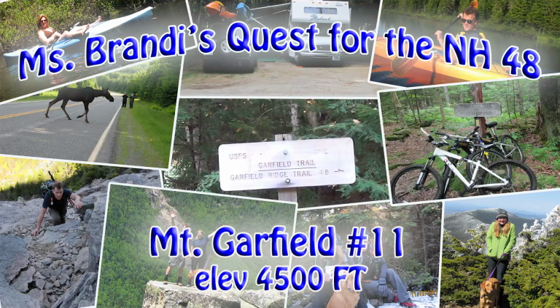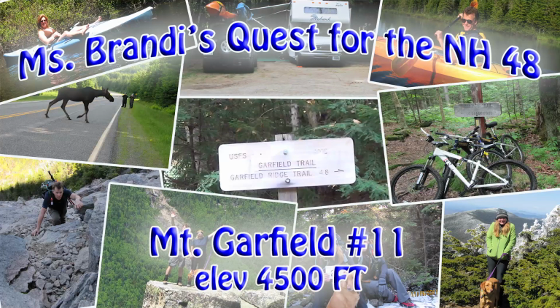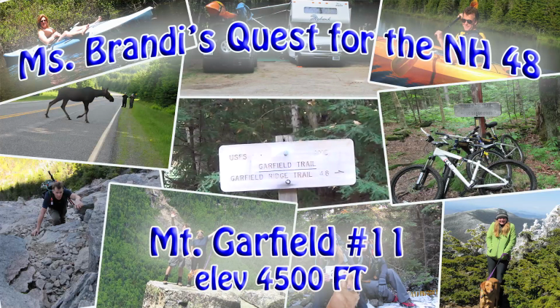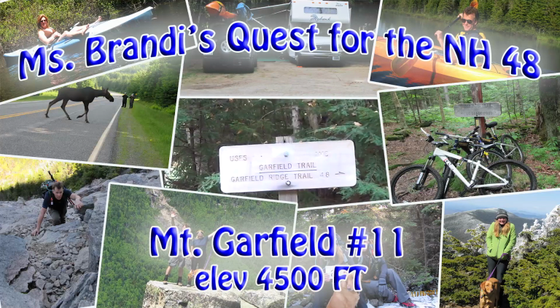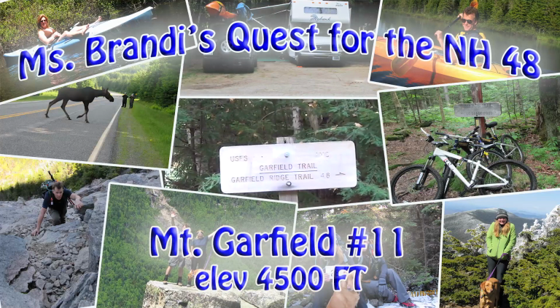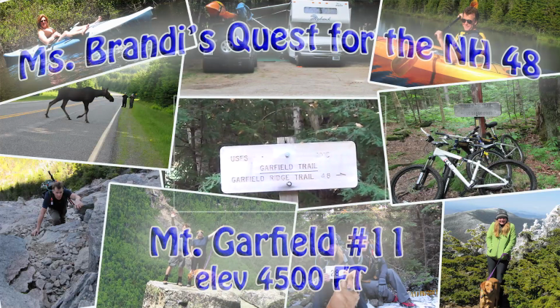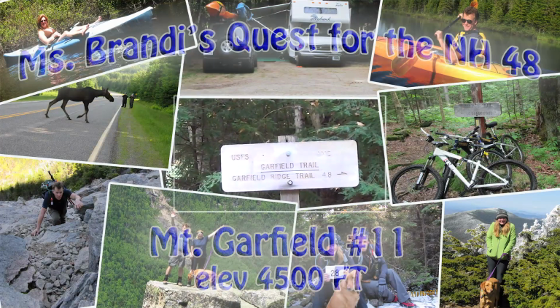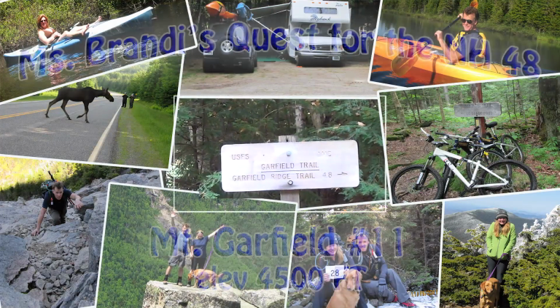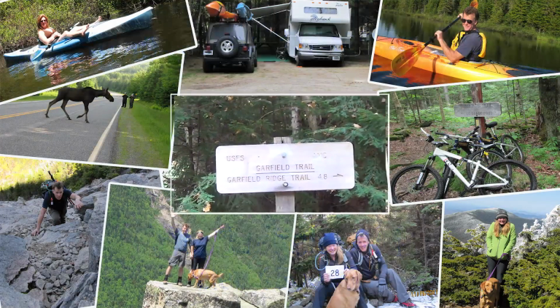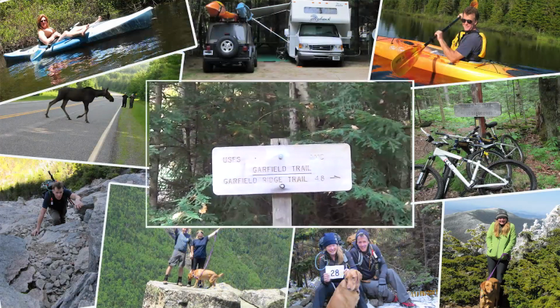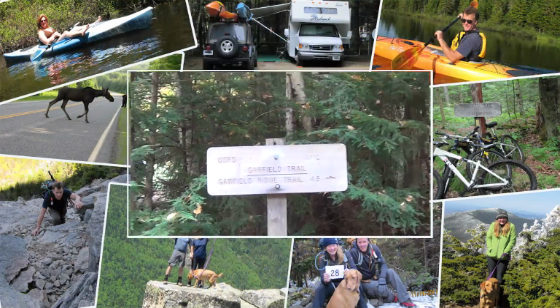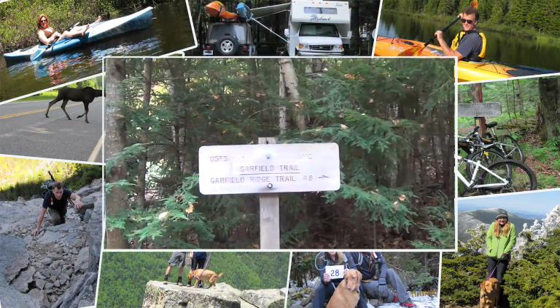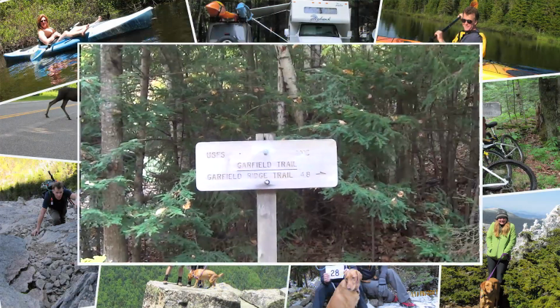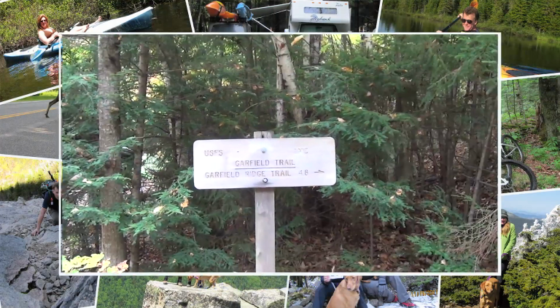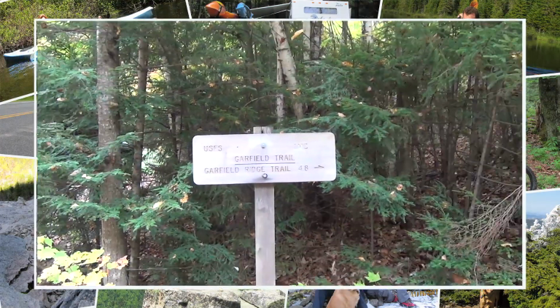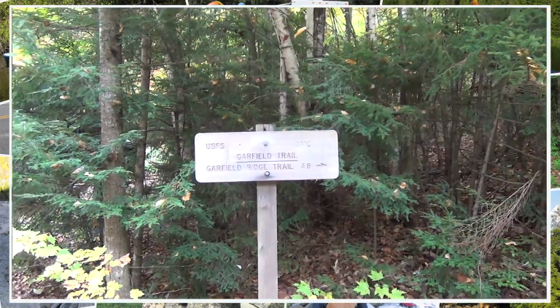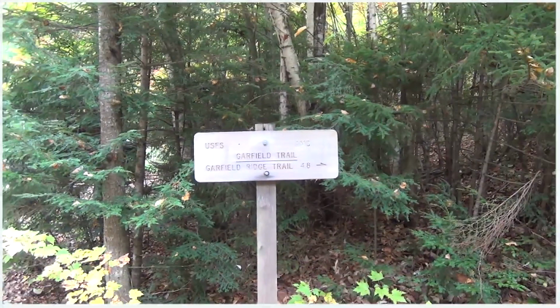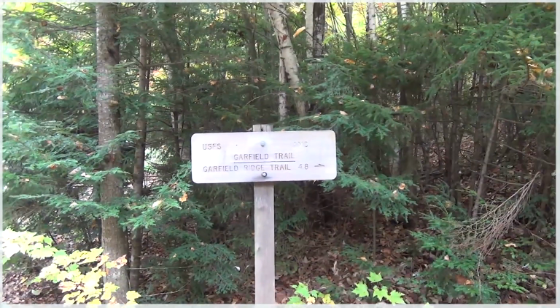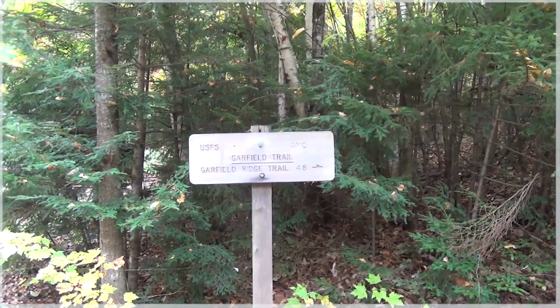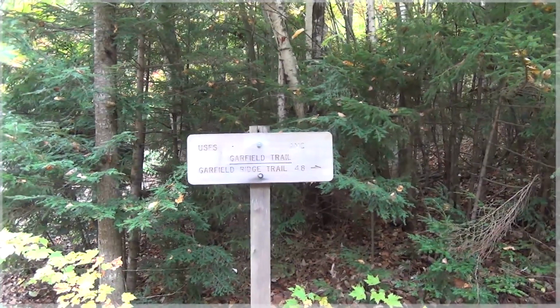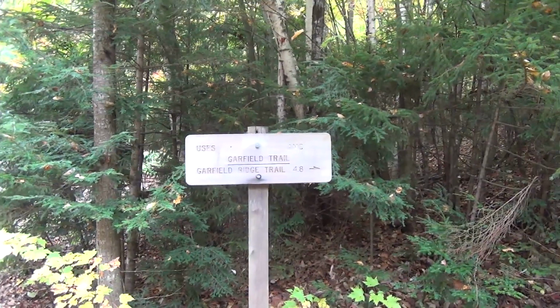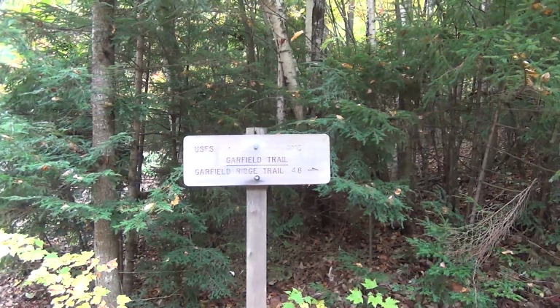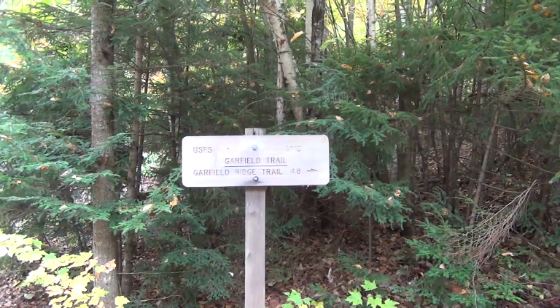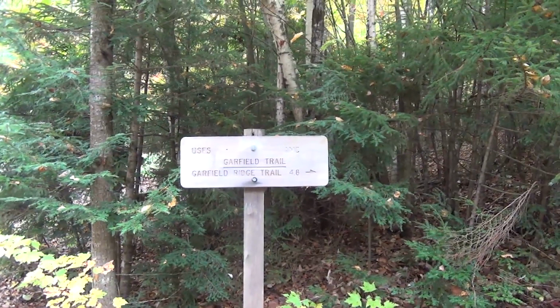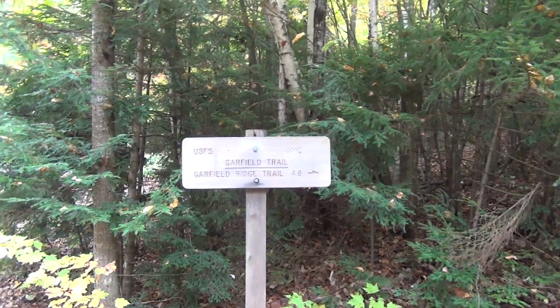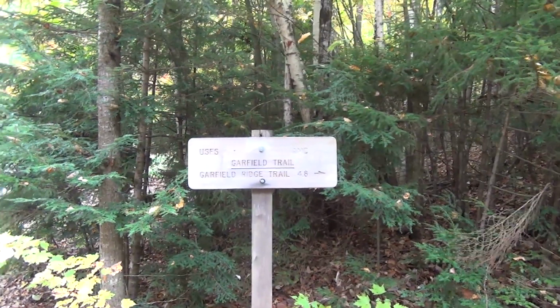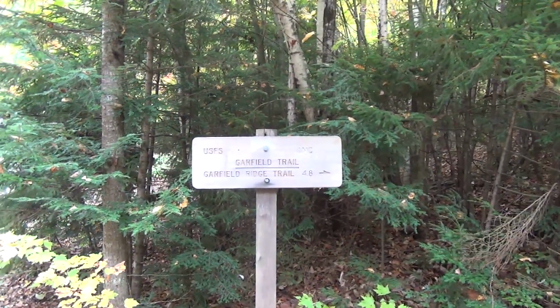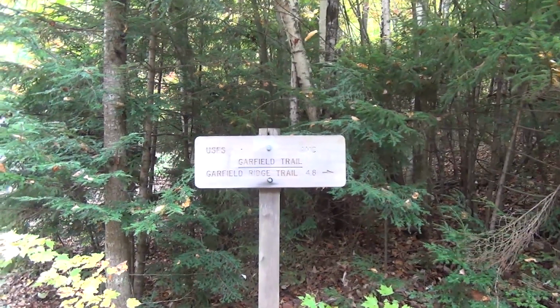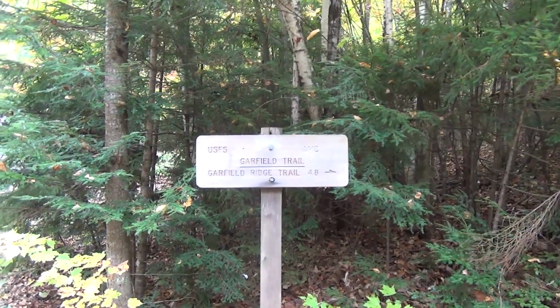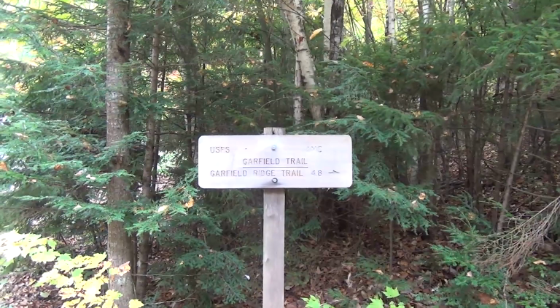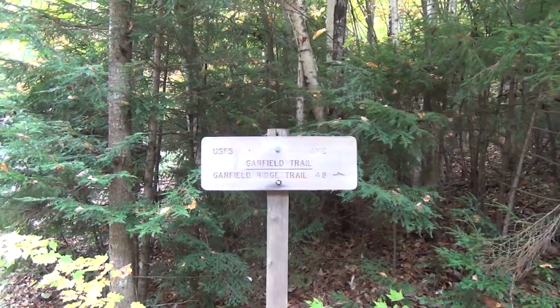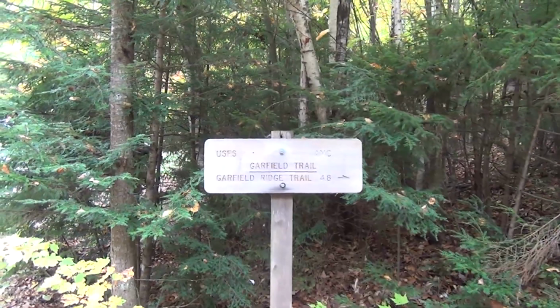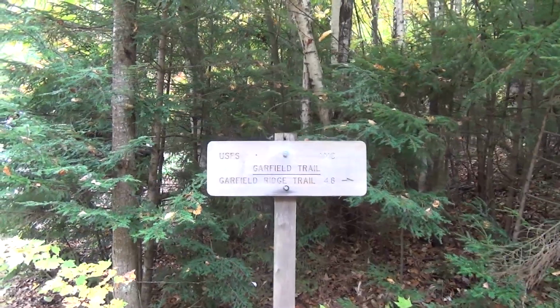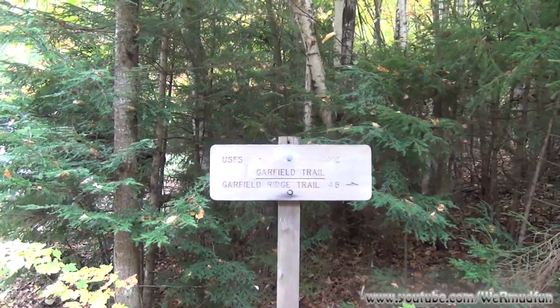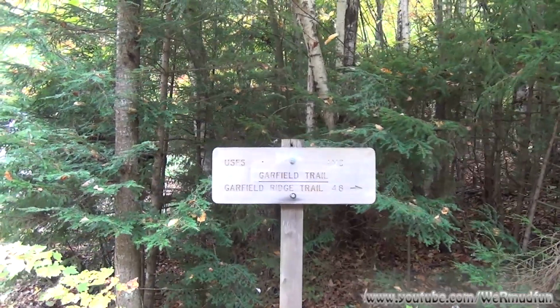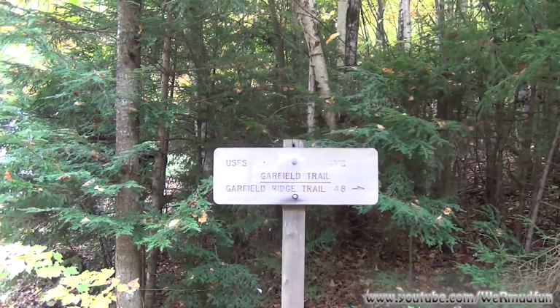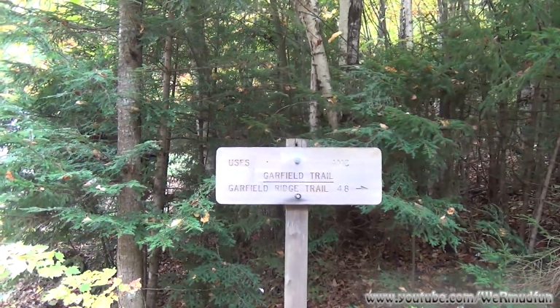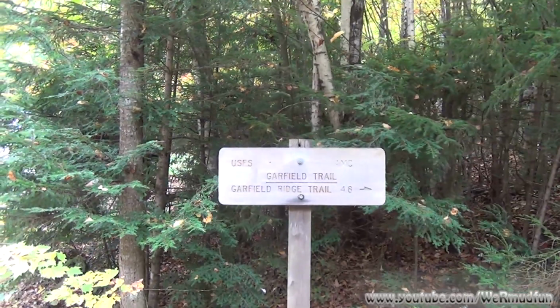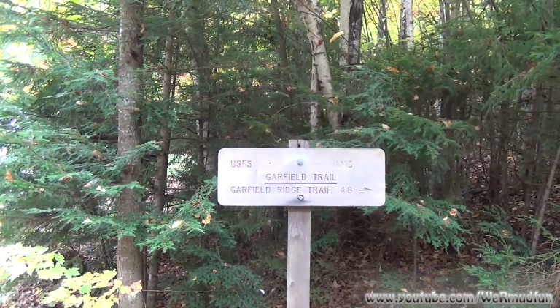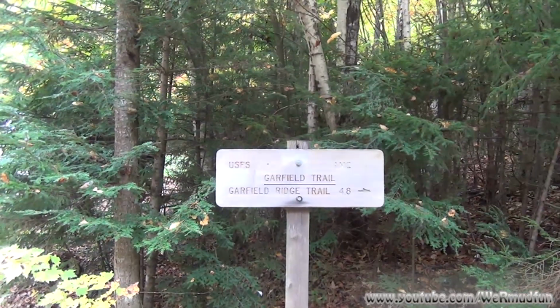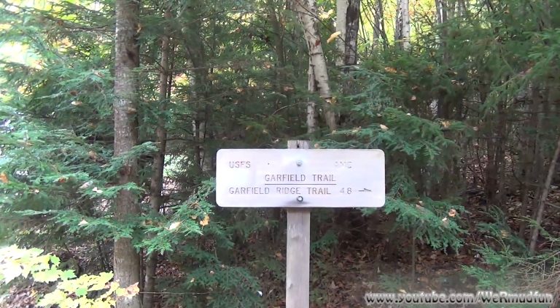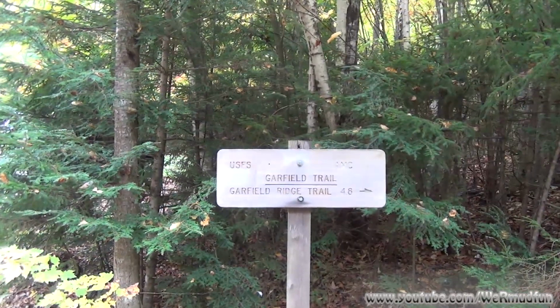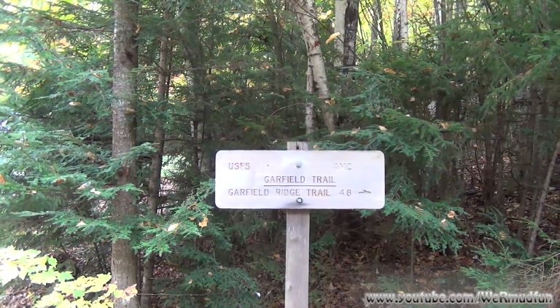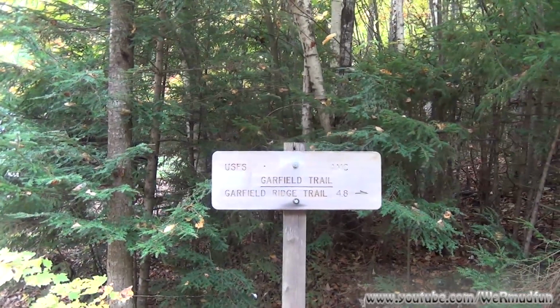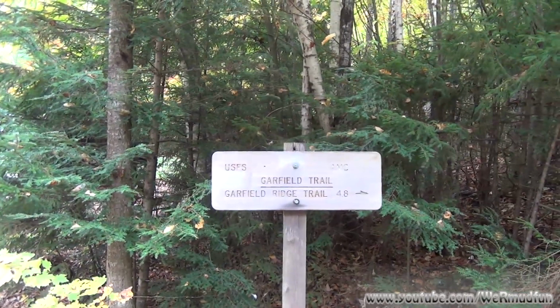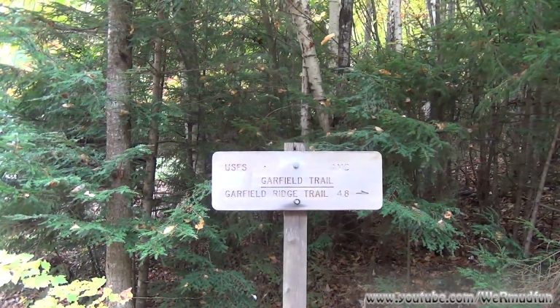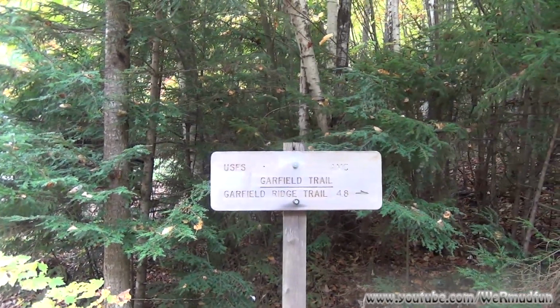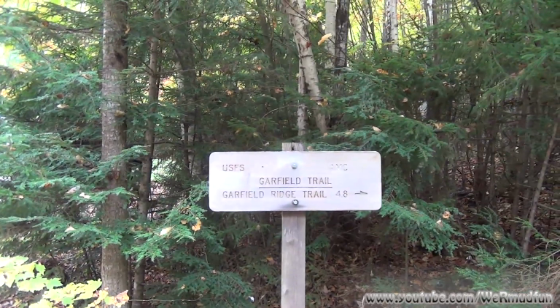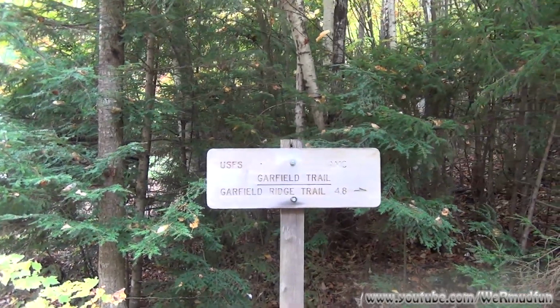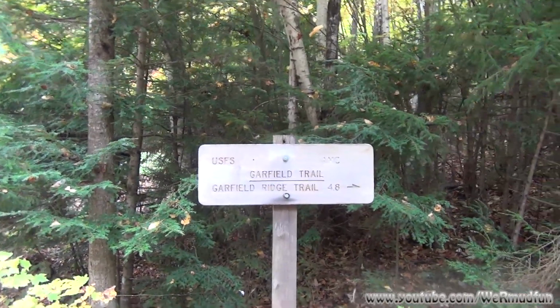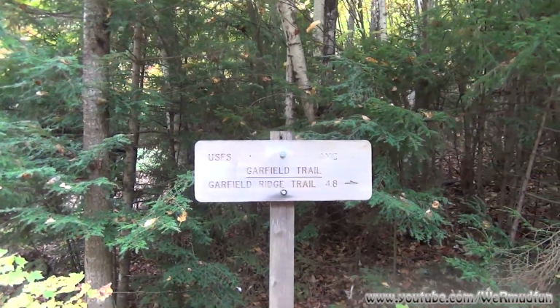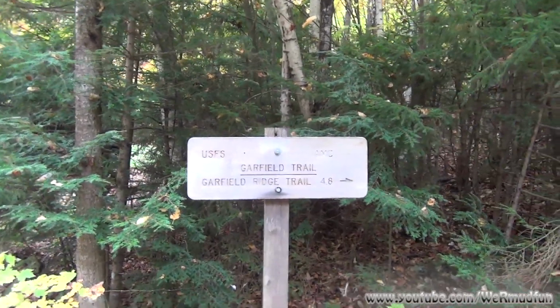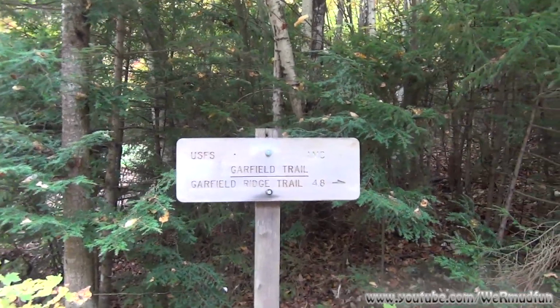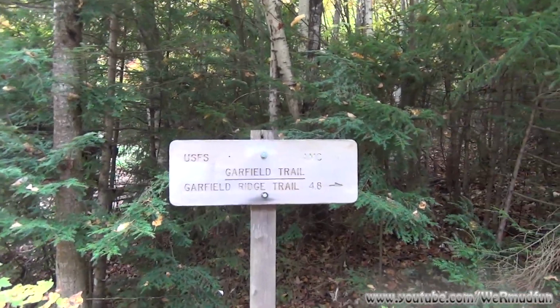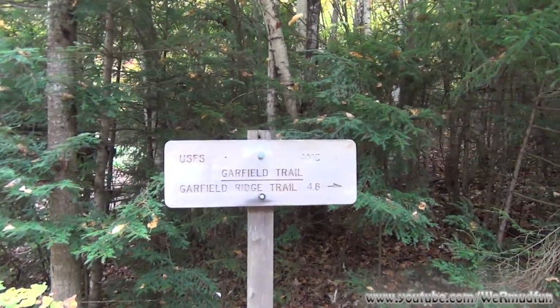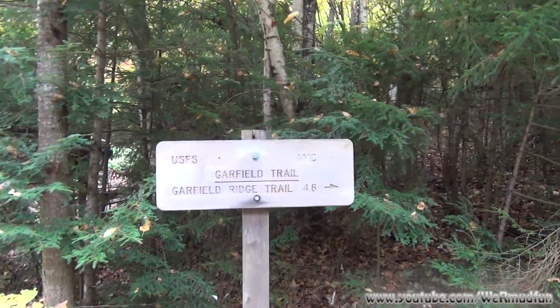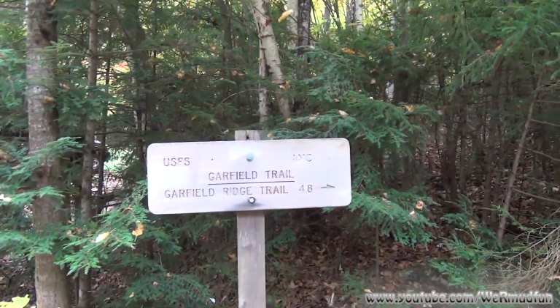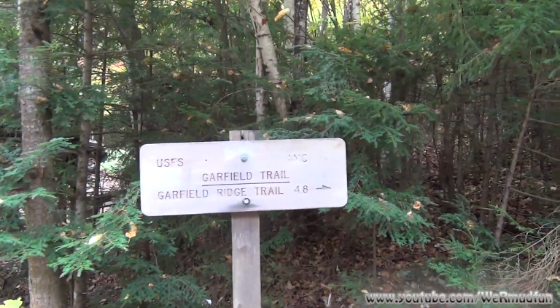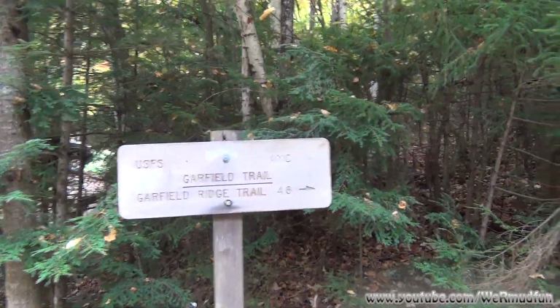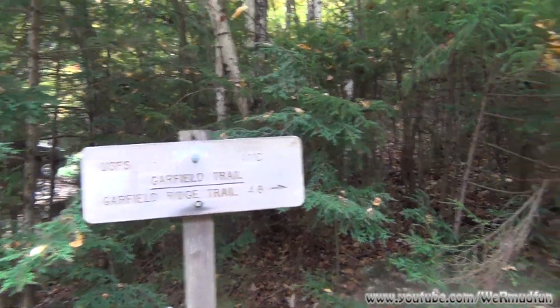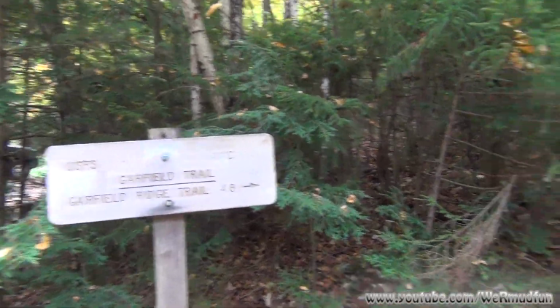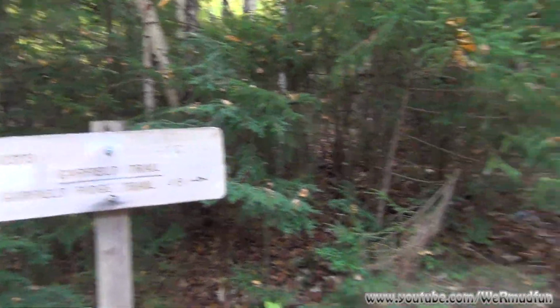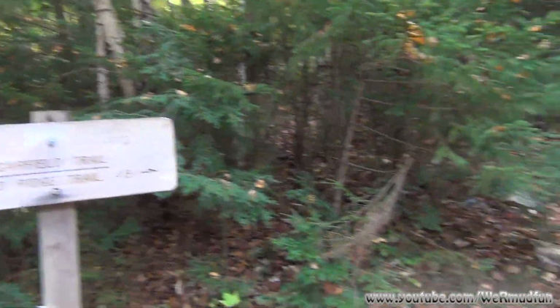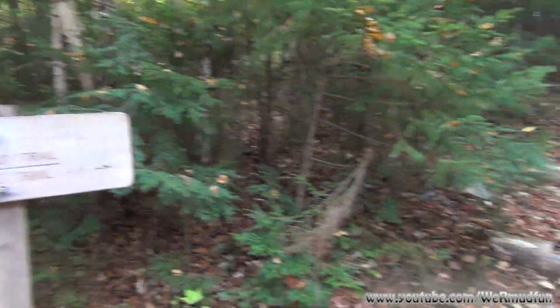Hey, today's adventure will take us to Mount Garfield. We'll be heading up the Garfield Trail up to the Garfield Ridge Trail, which is 4.8 miles from here.